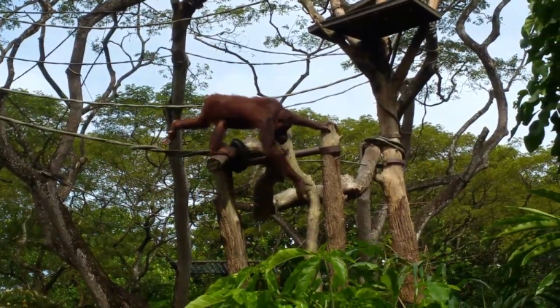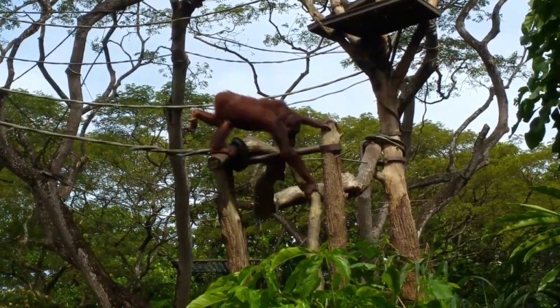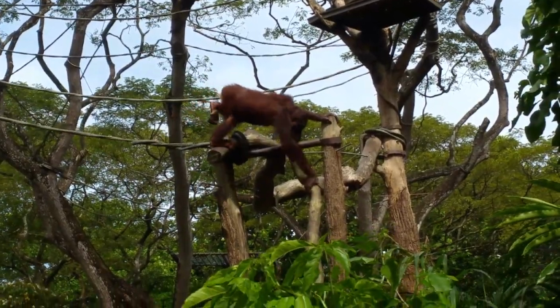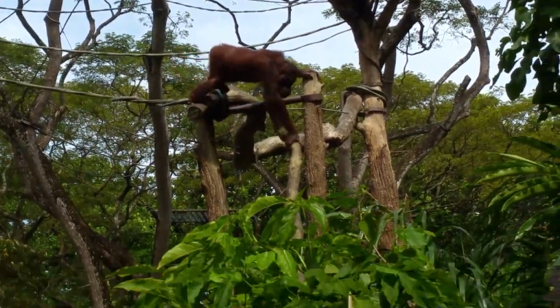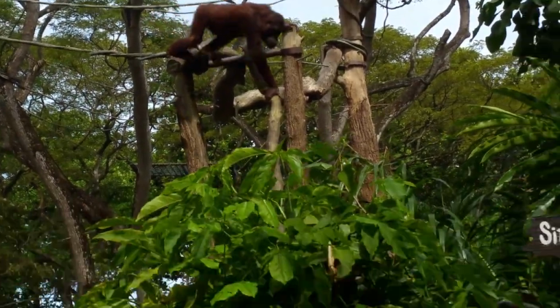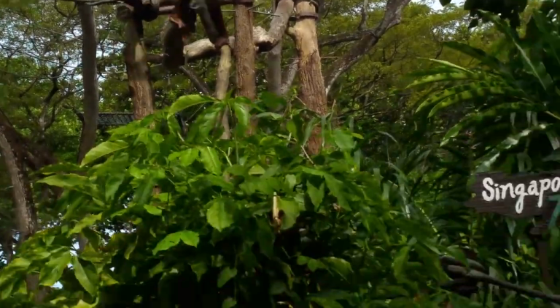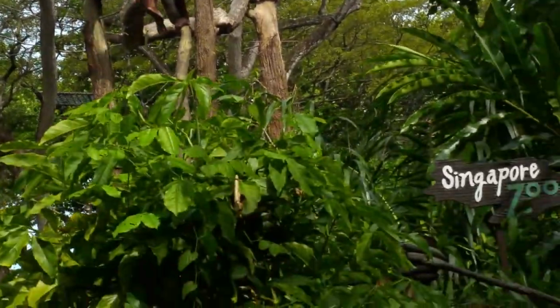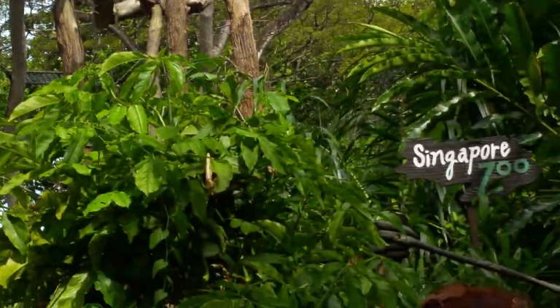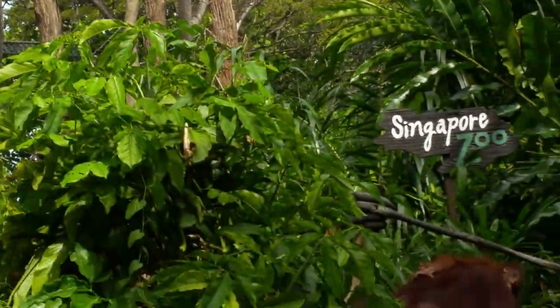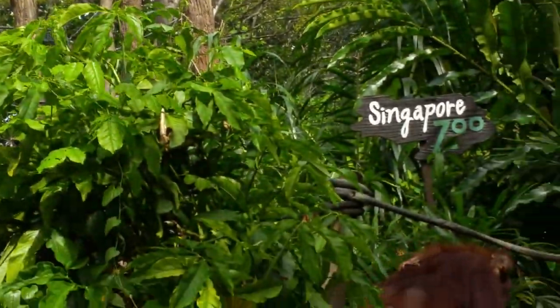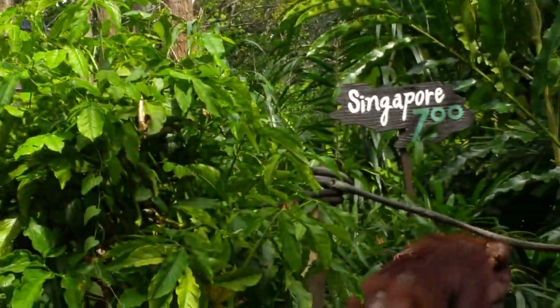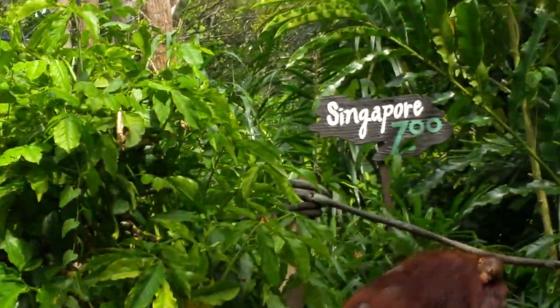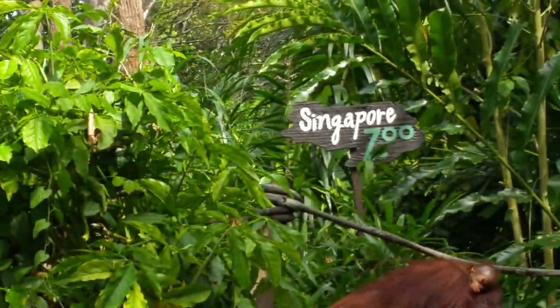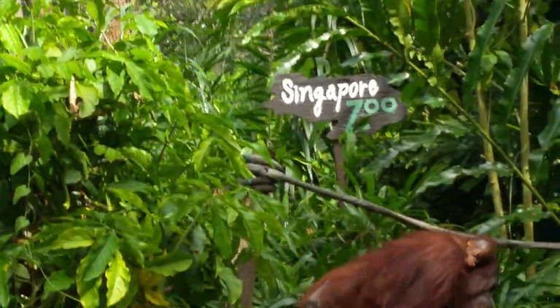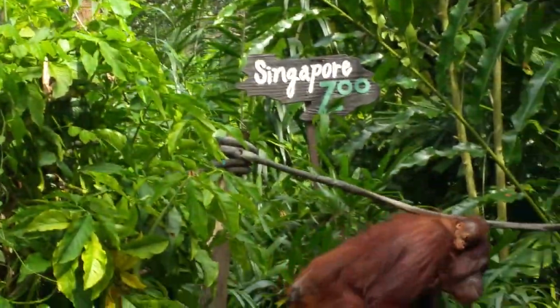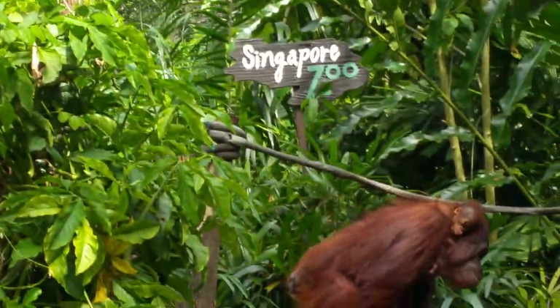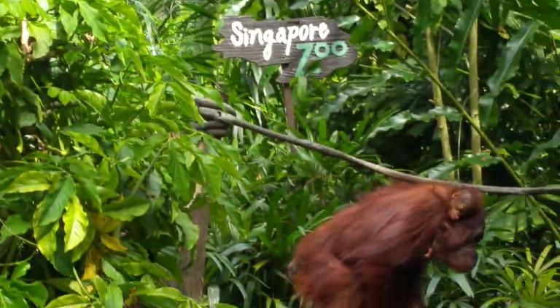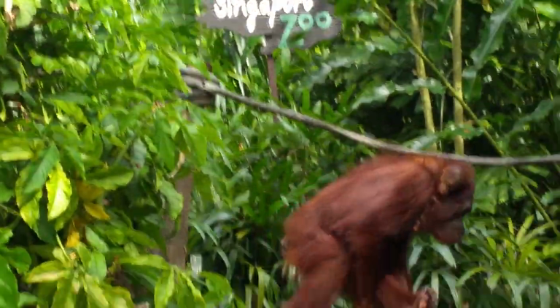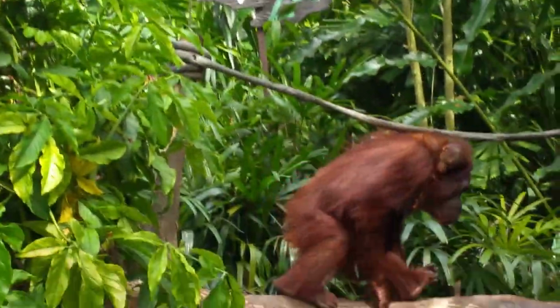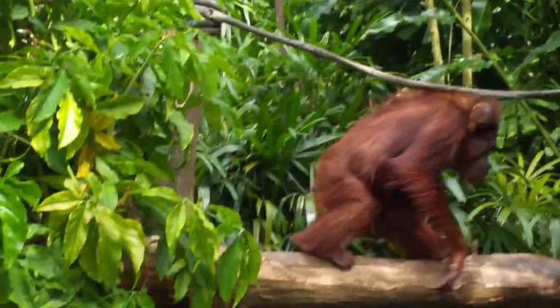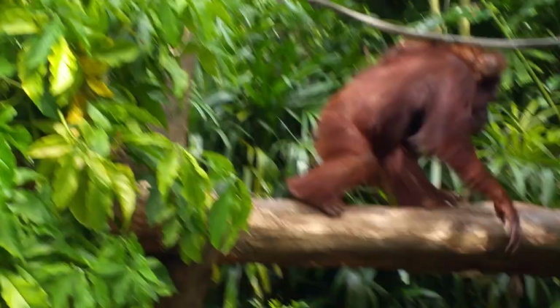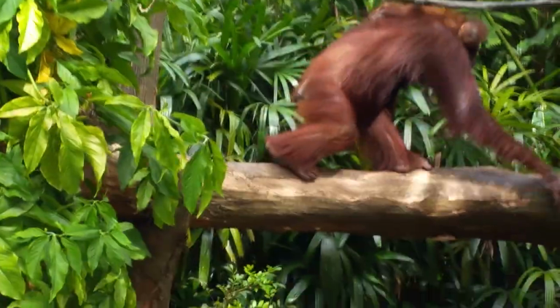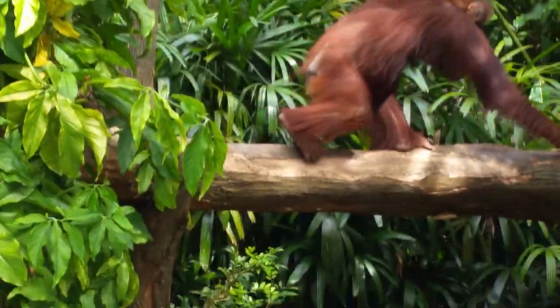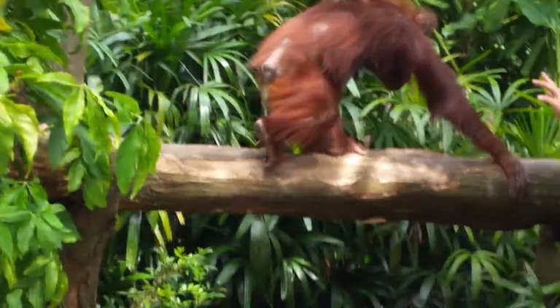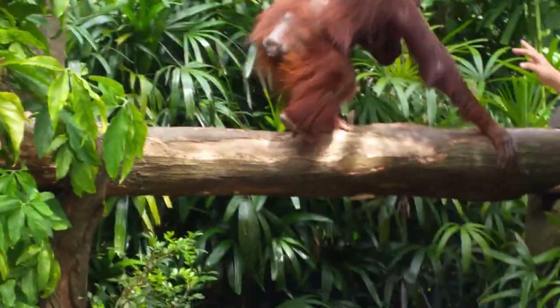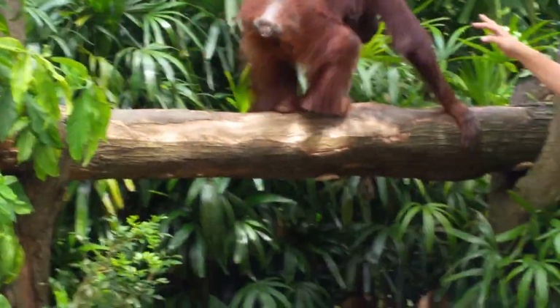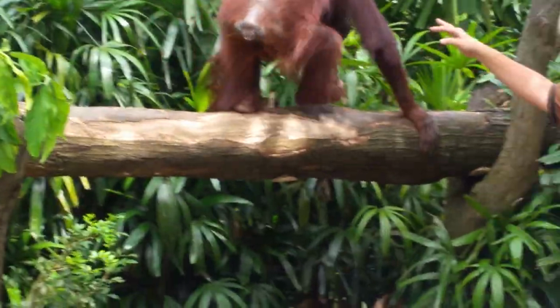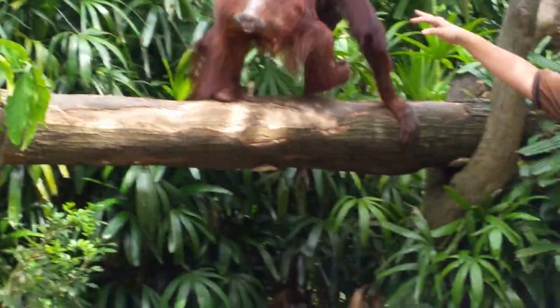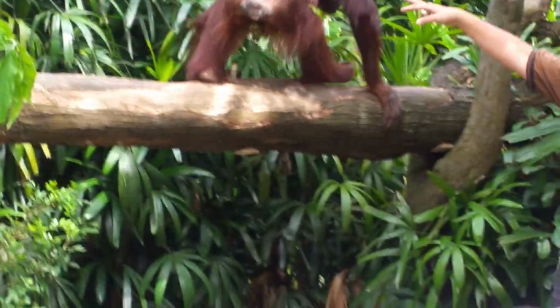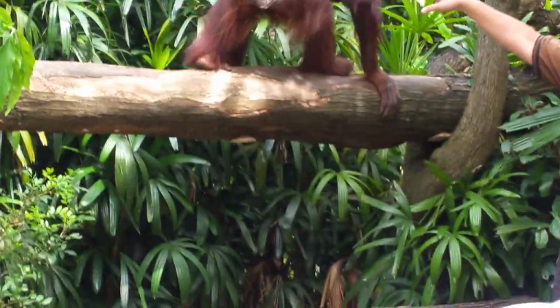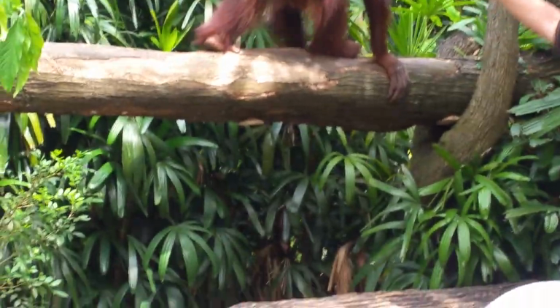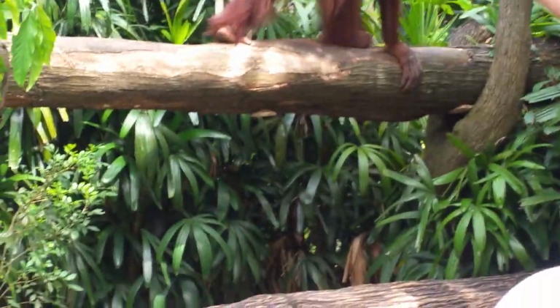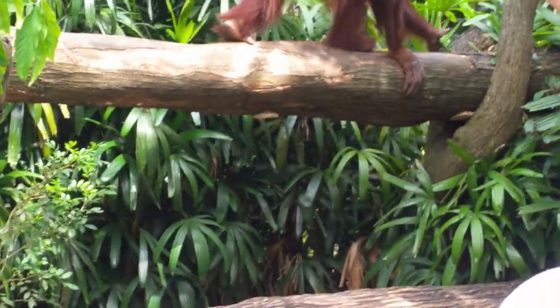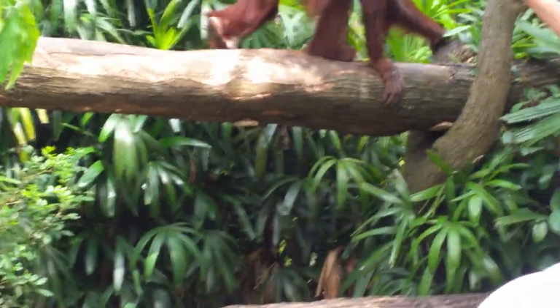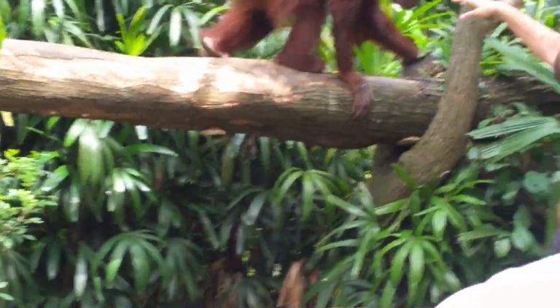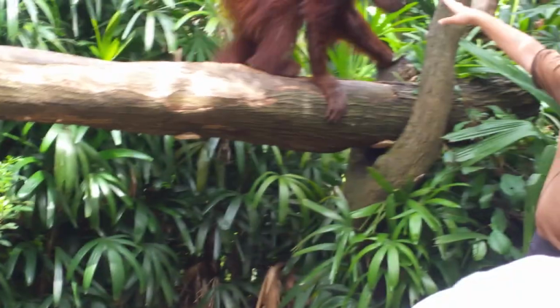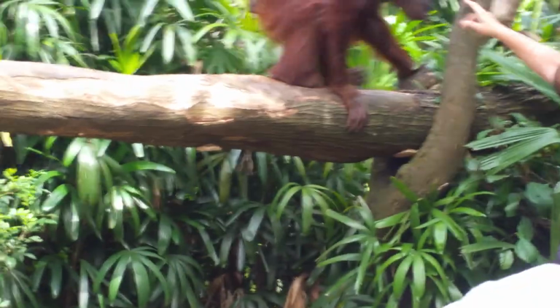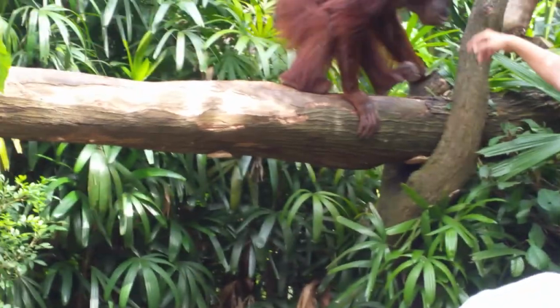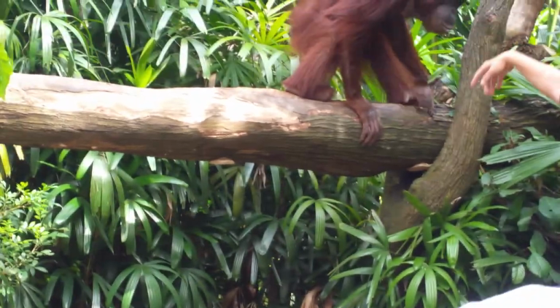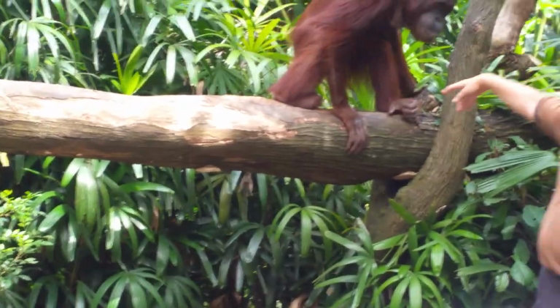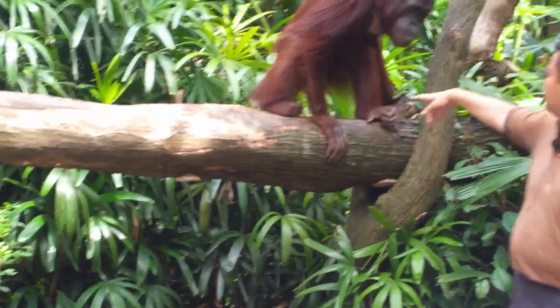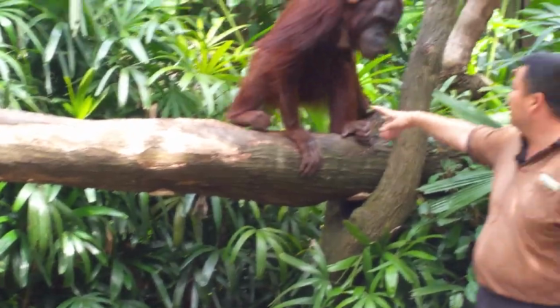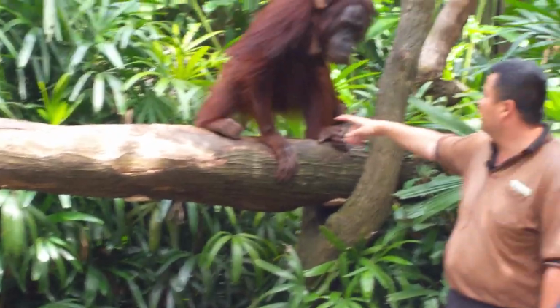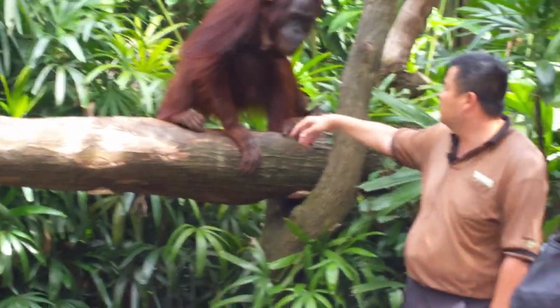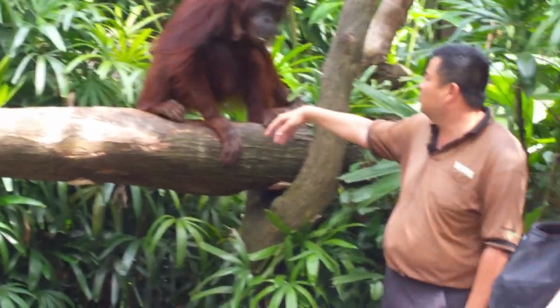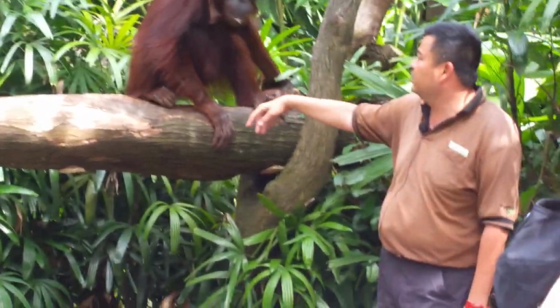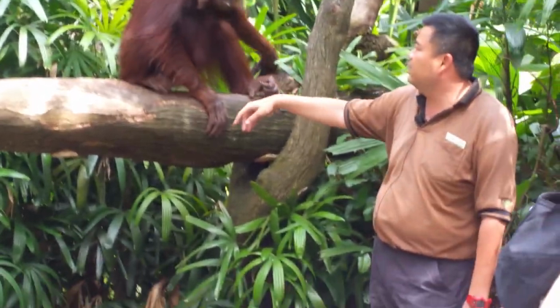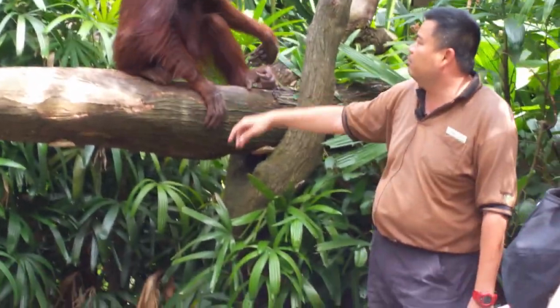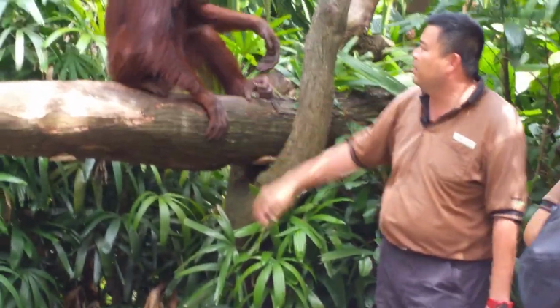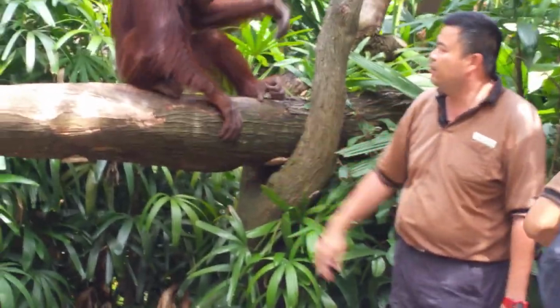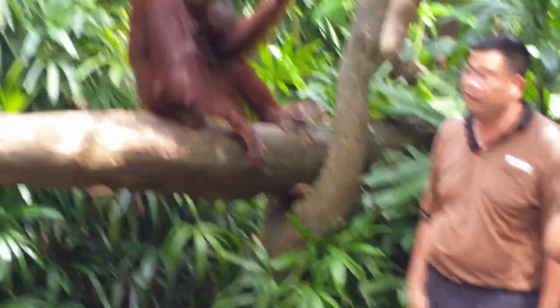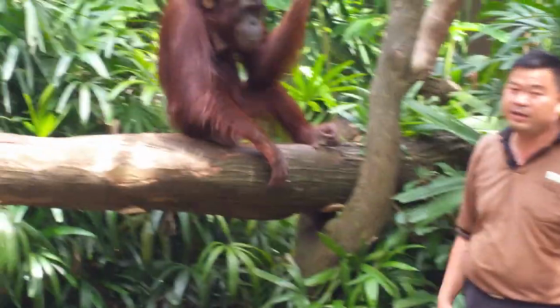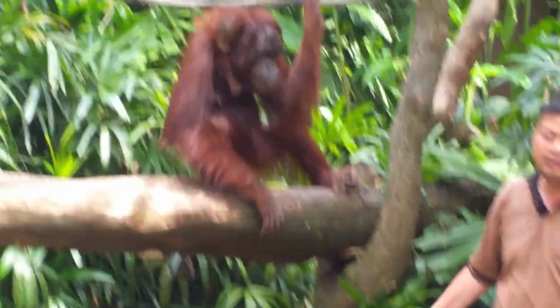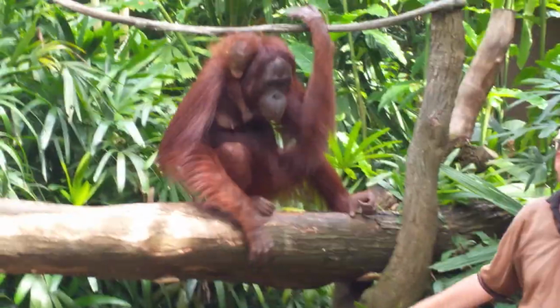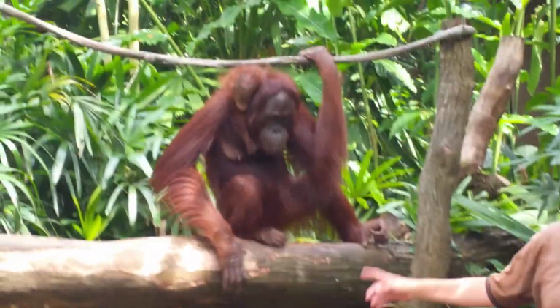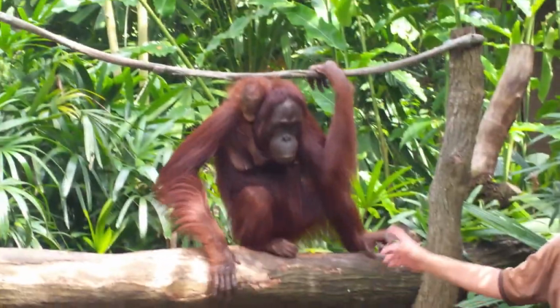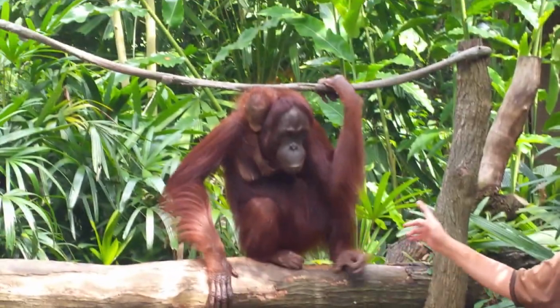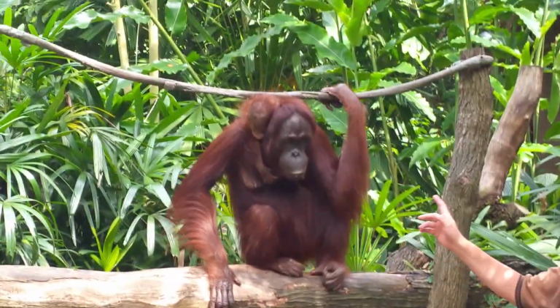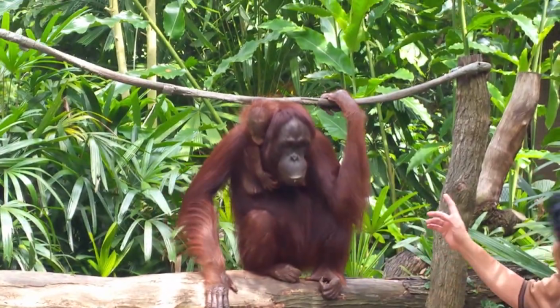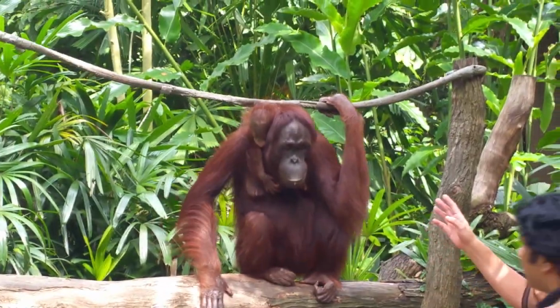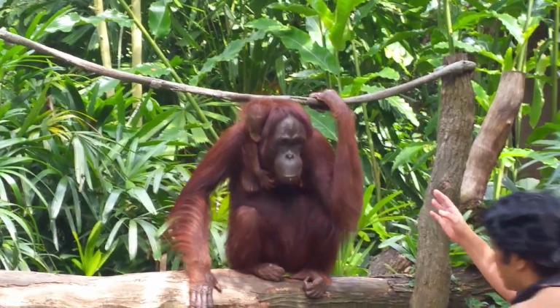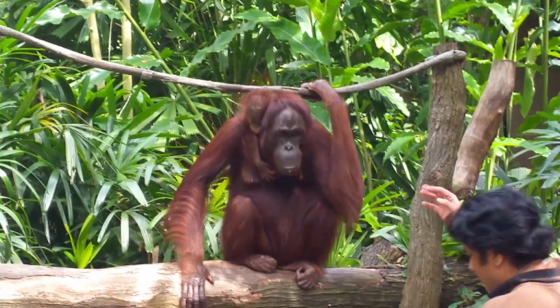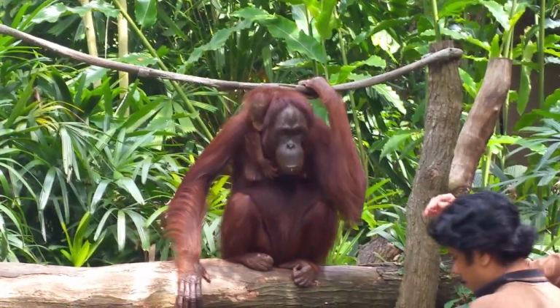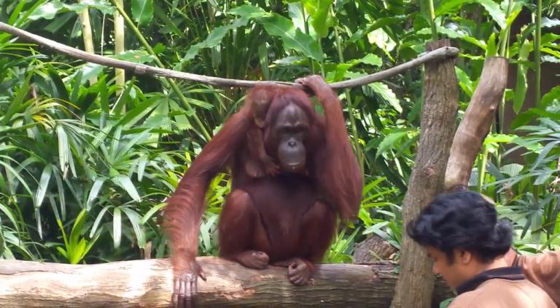And the baby that she's carrying, his name is Adi, he's a baby boy. He's the youngest one that we have right now — he's 7 months old.